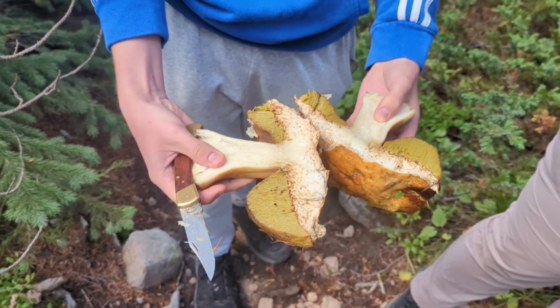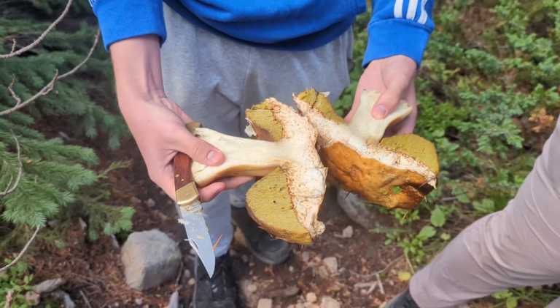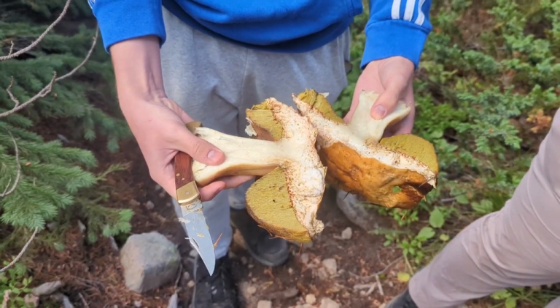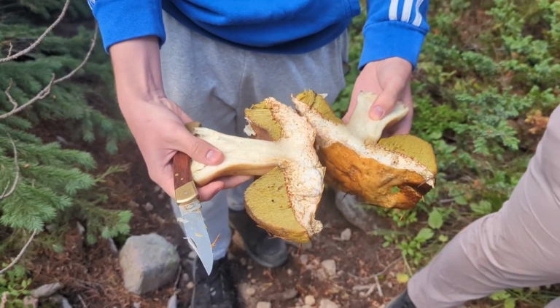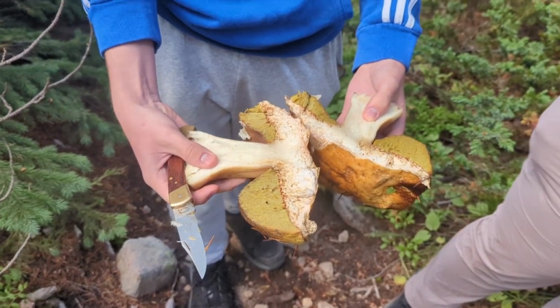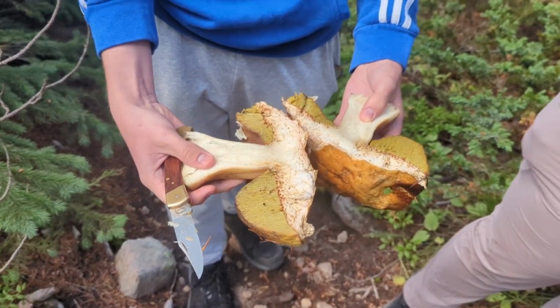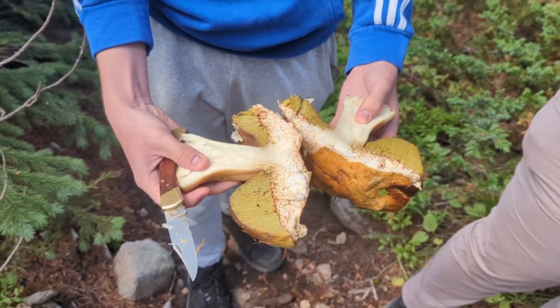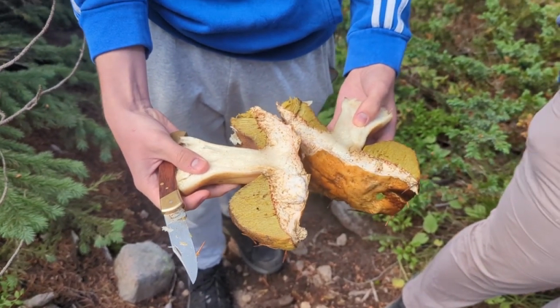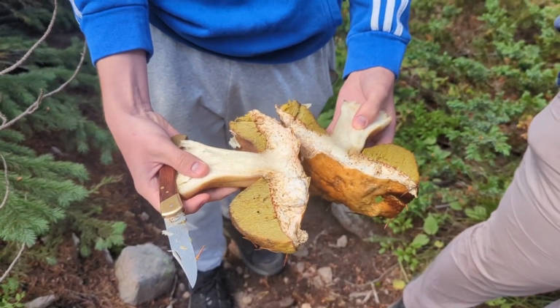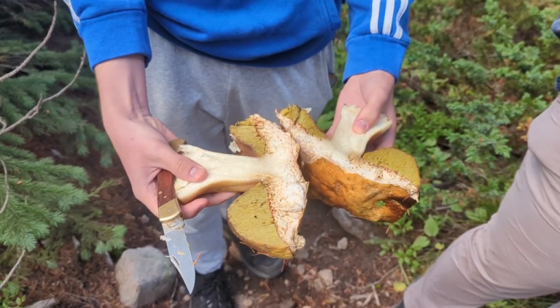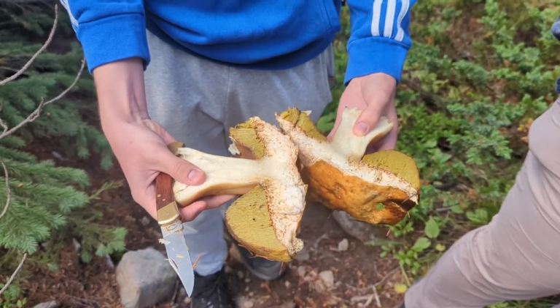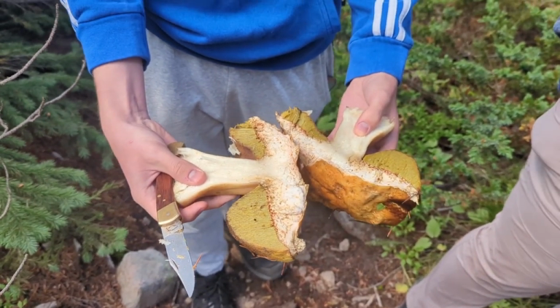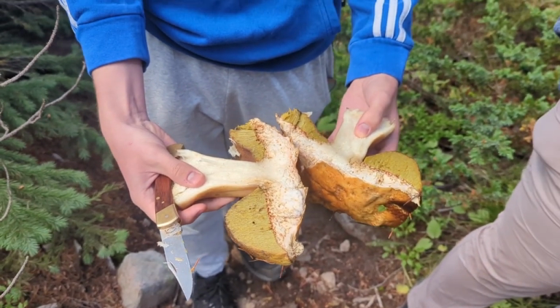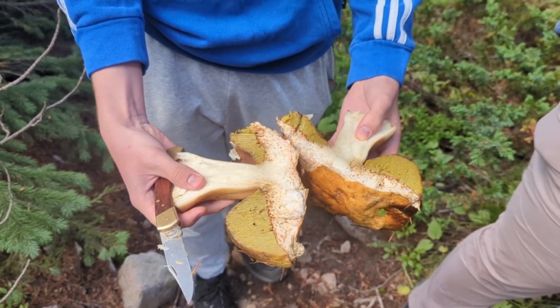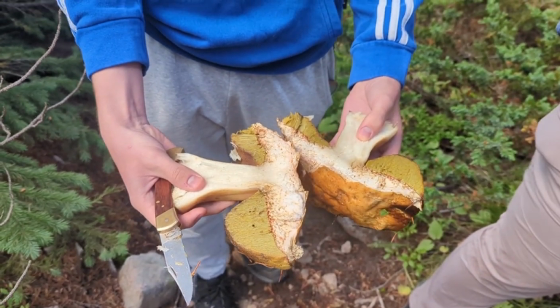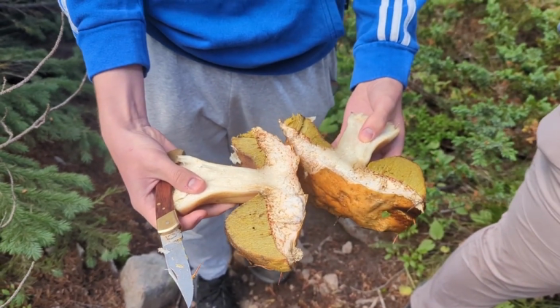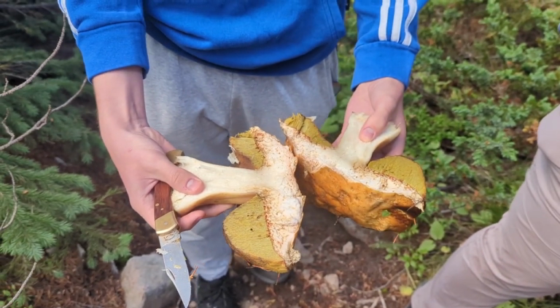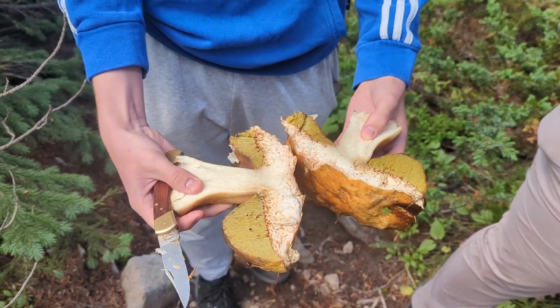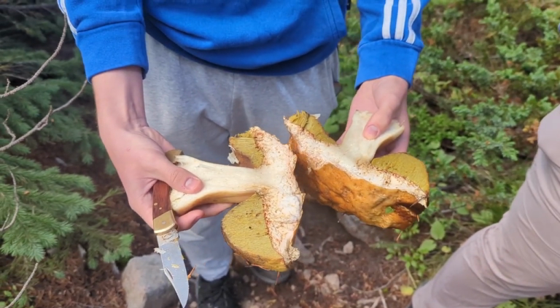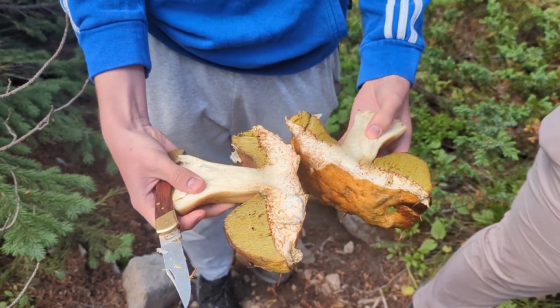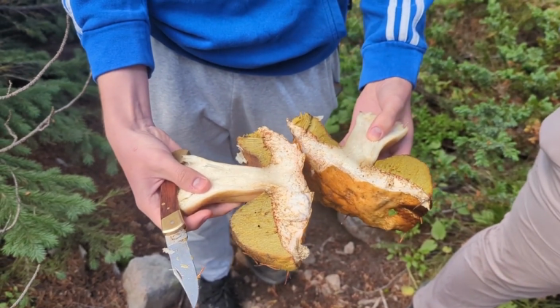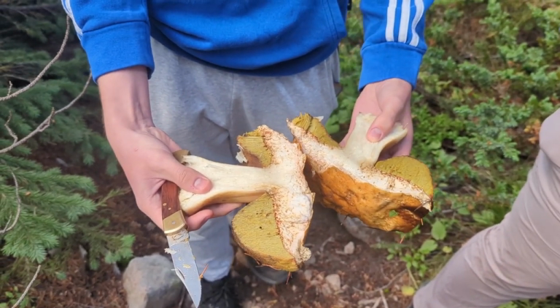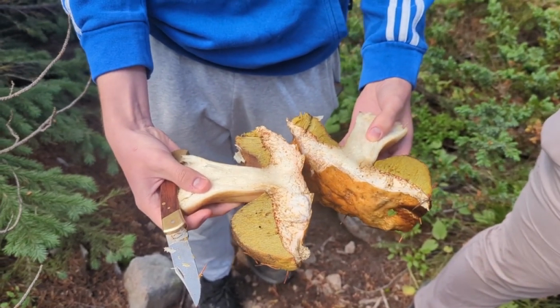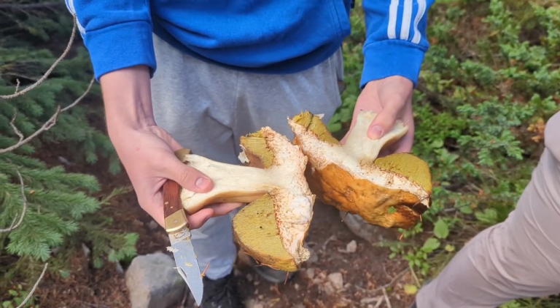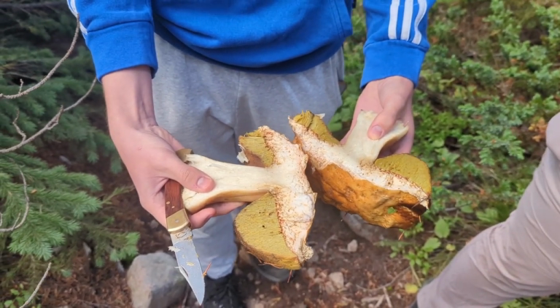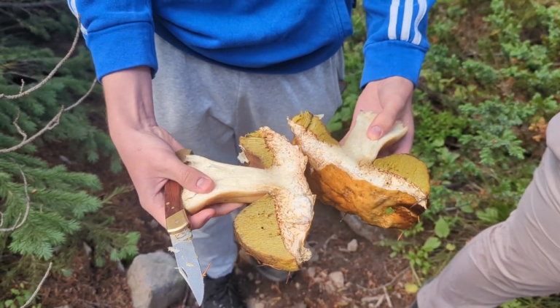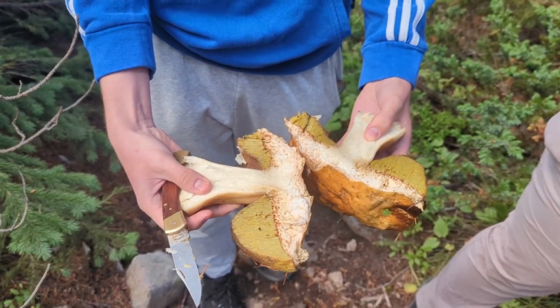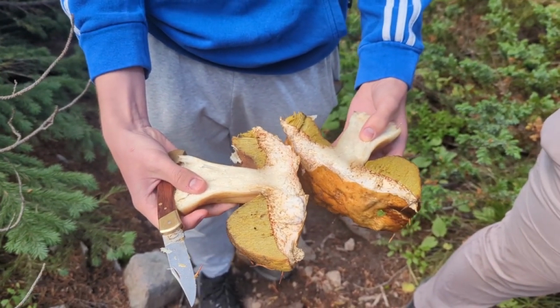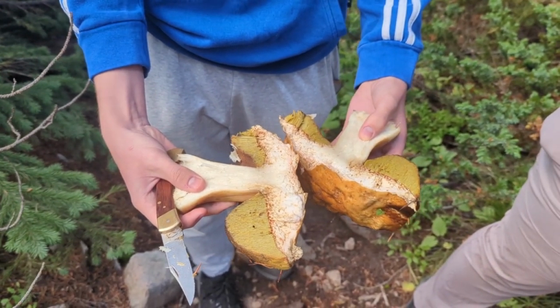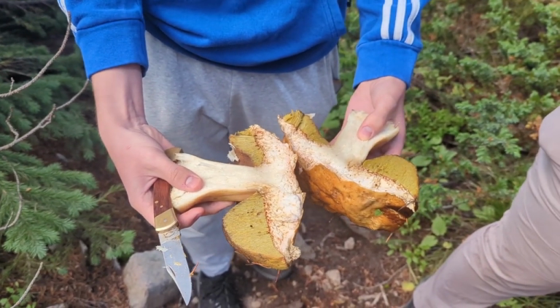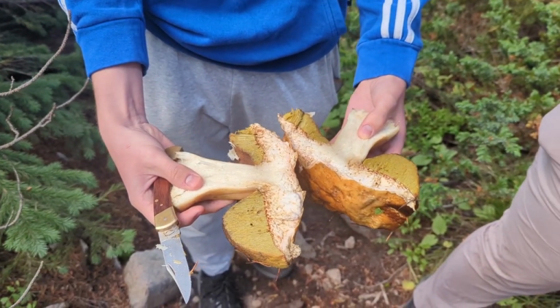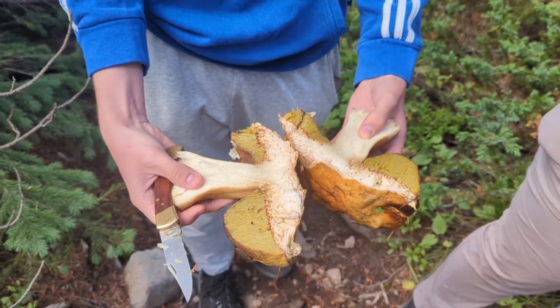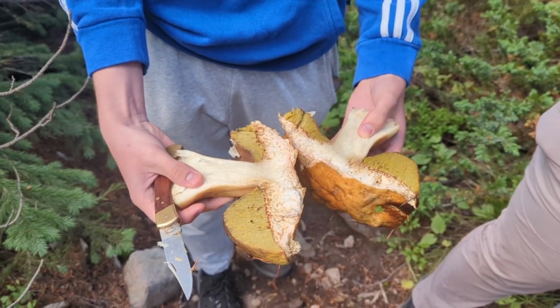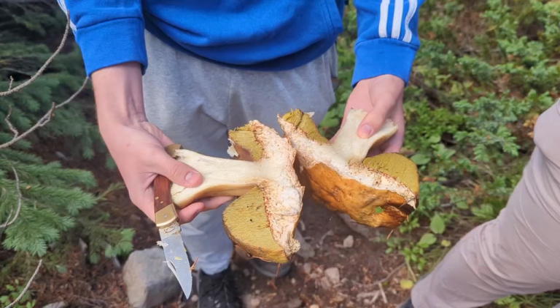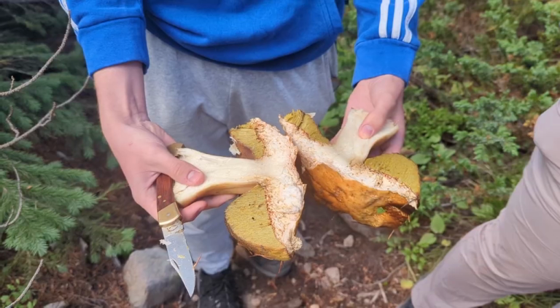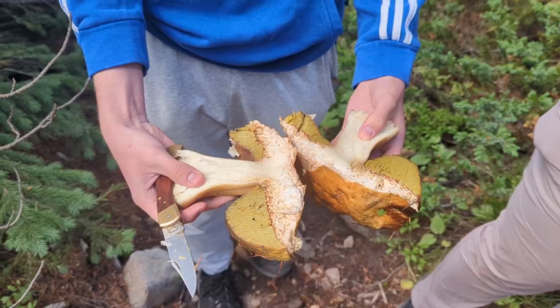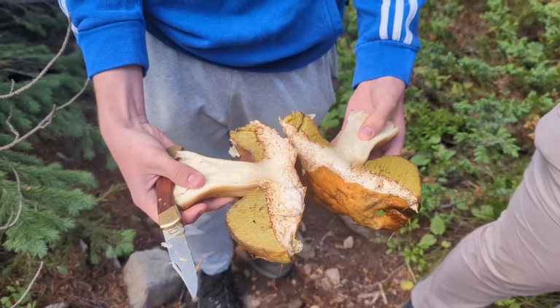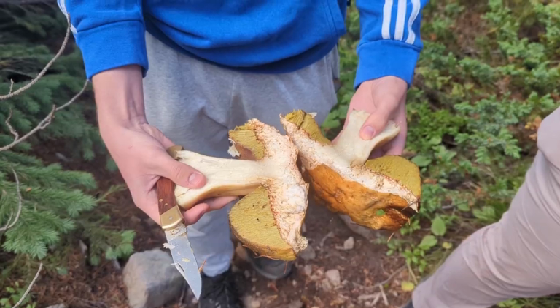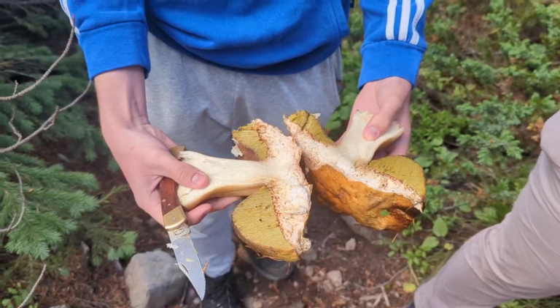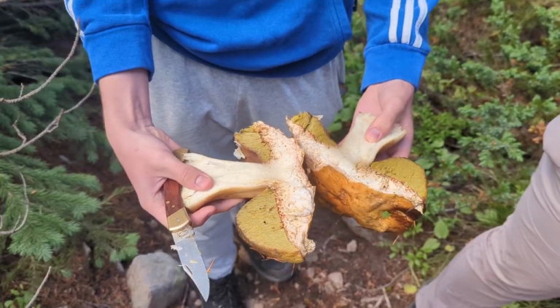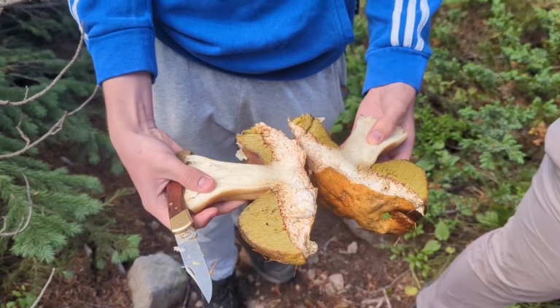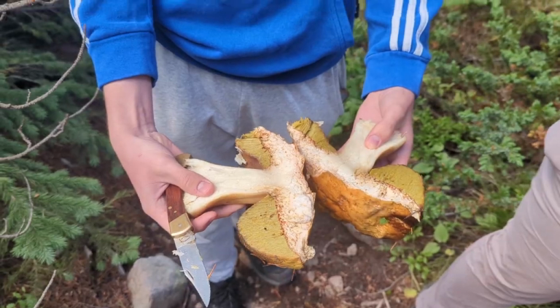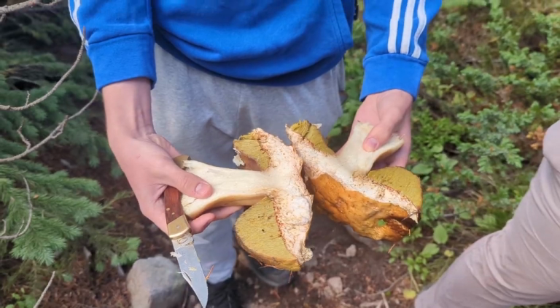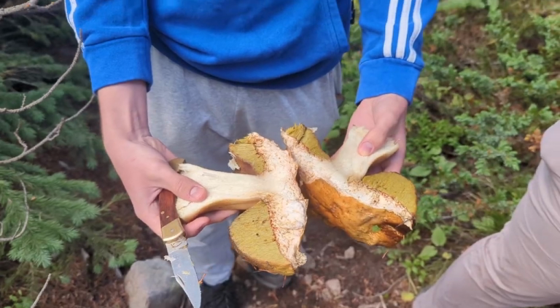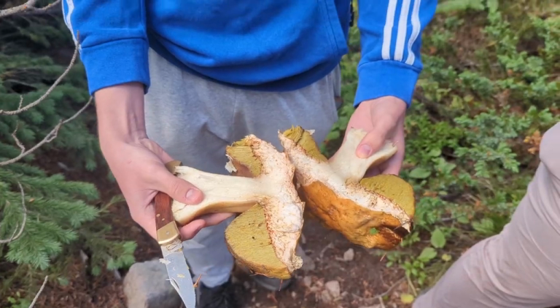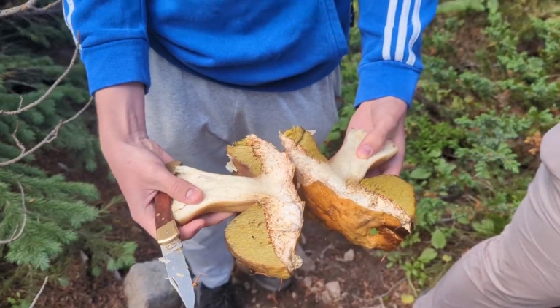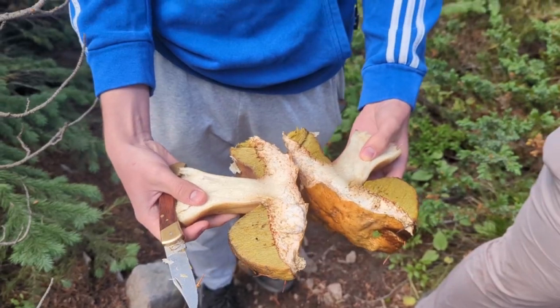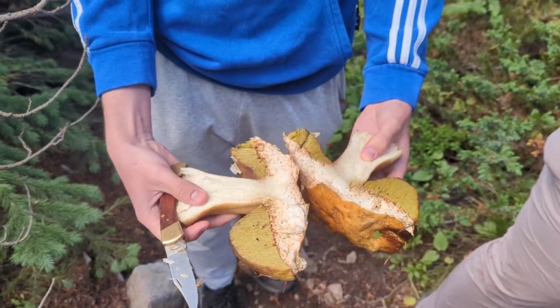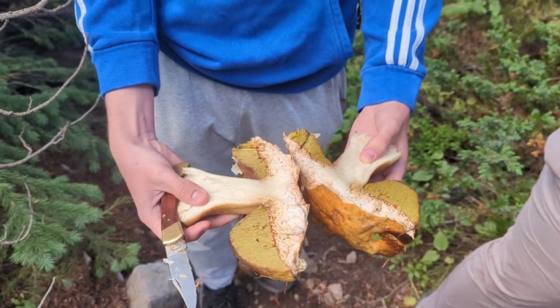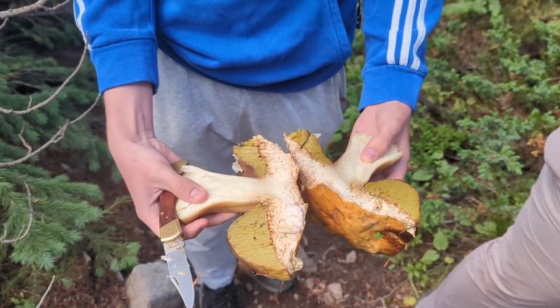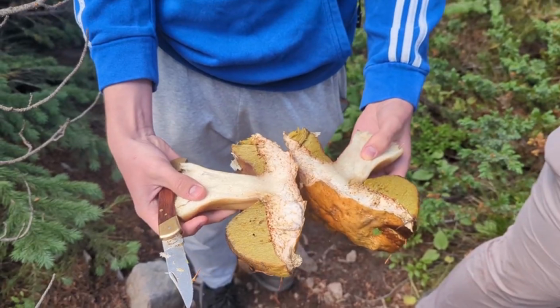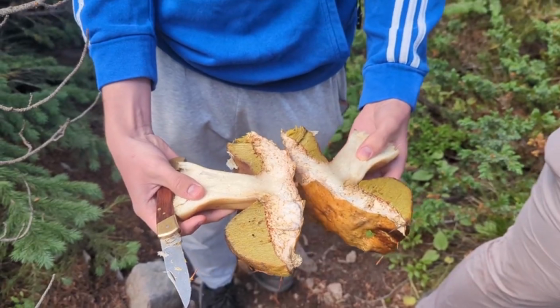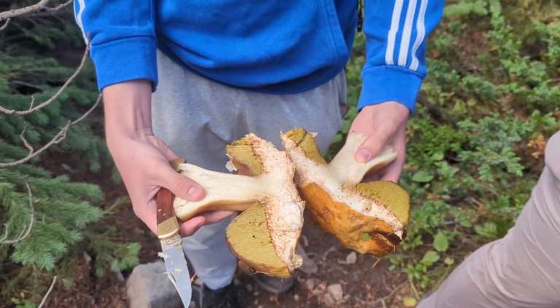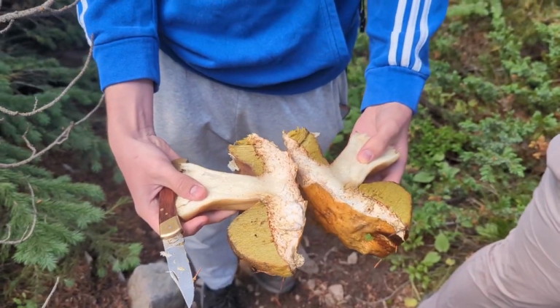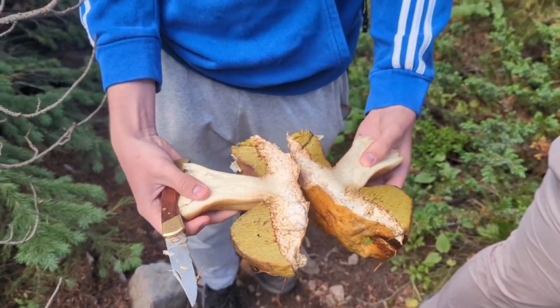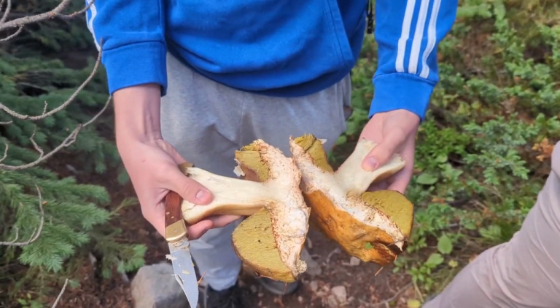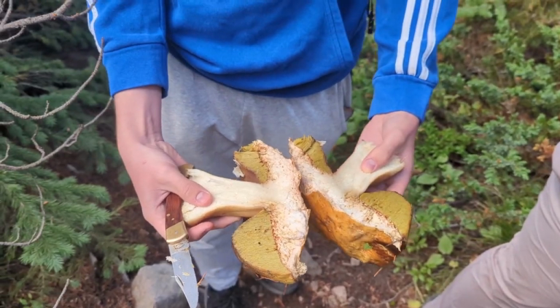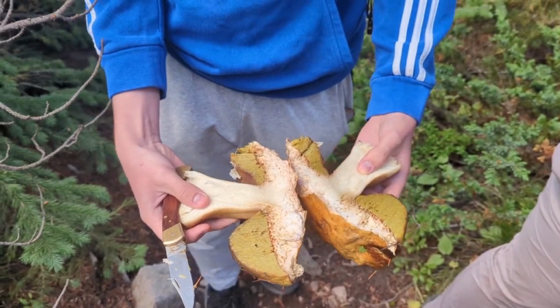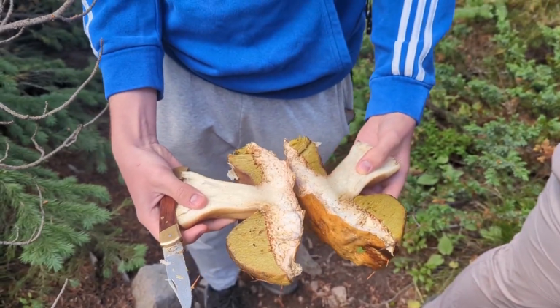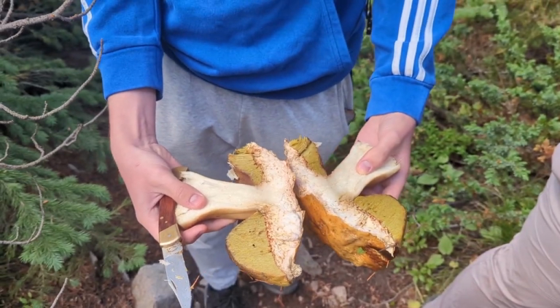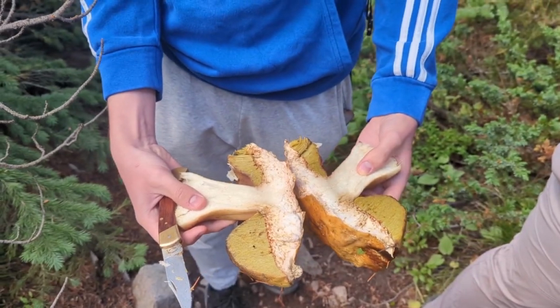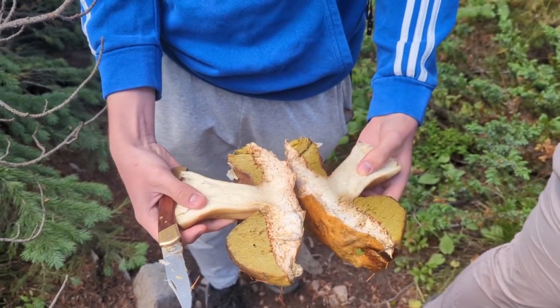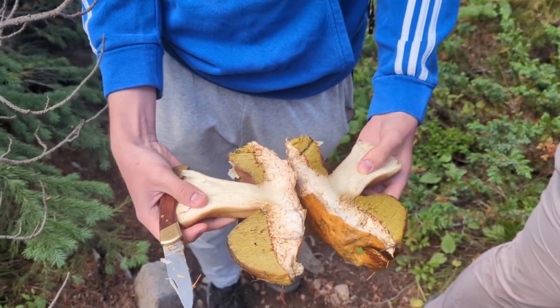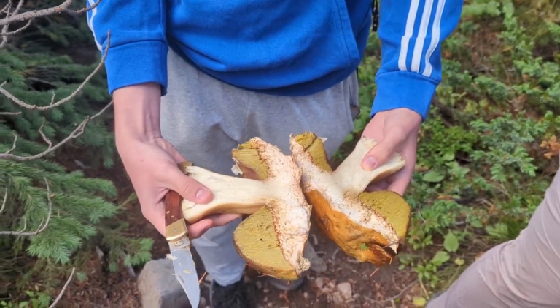We've already found some Suillus and some Russula that I haven't shown on the video yet, but I'll show a lot of them as we're hunting.